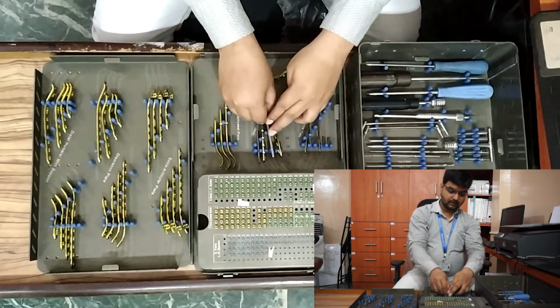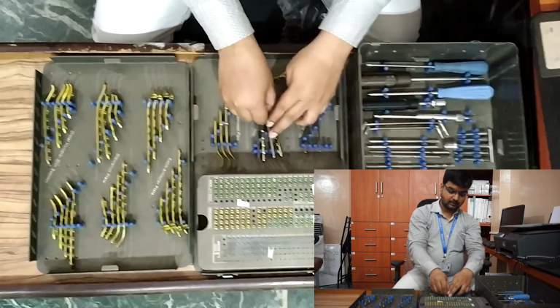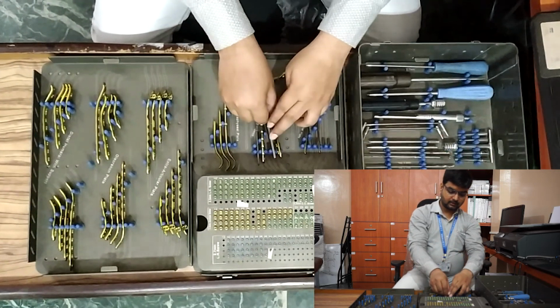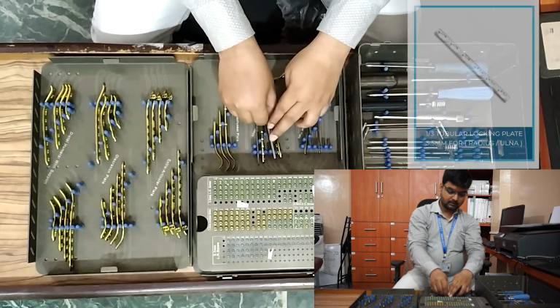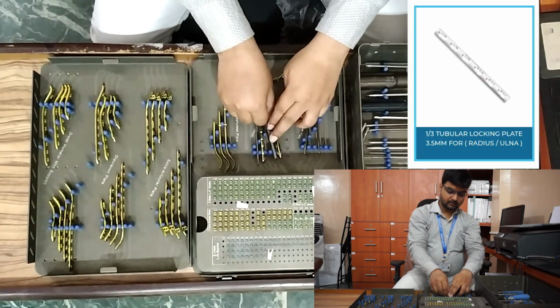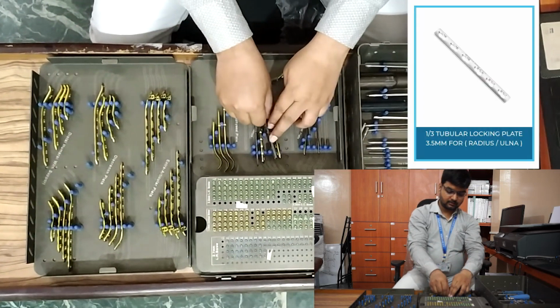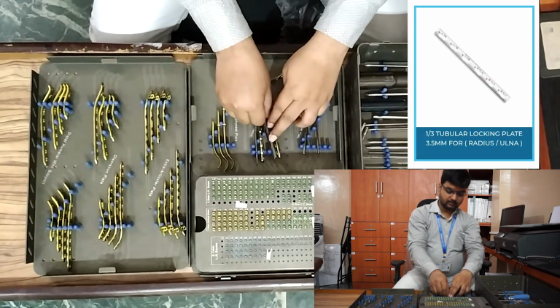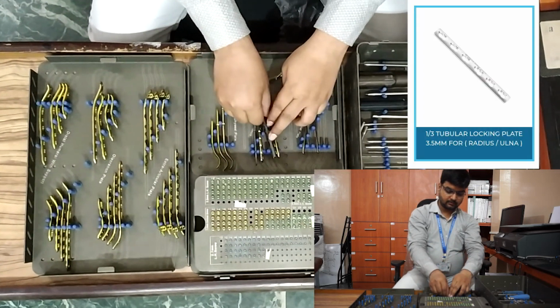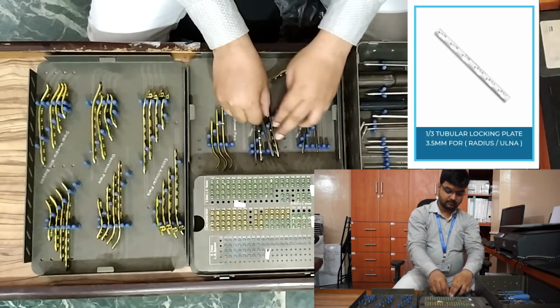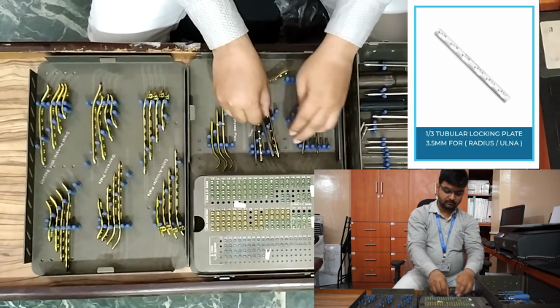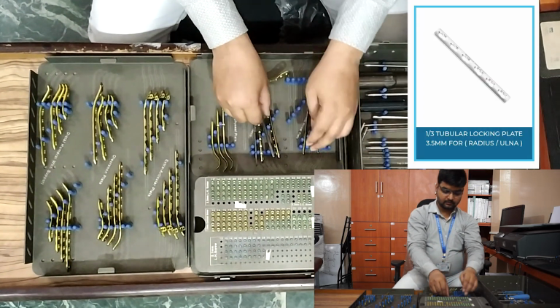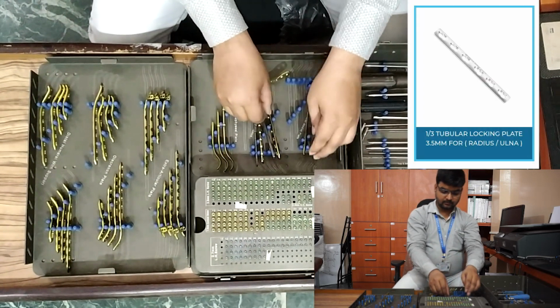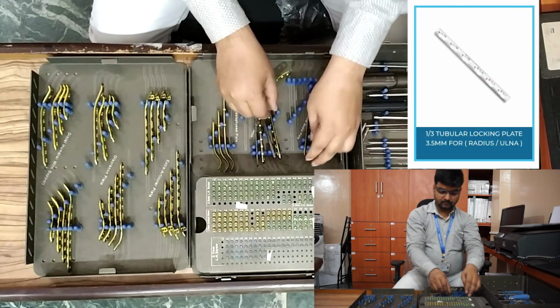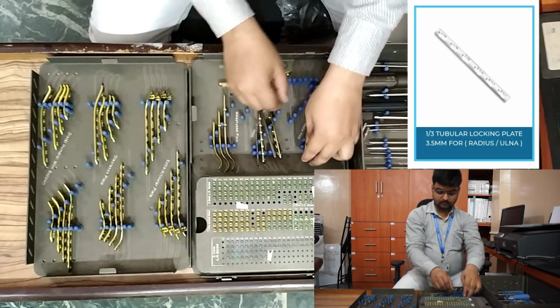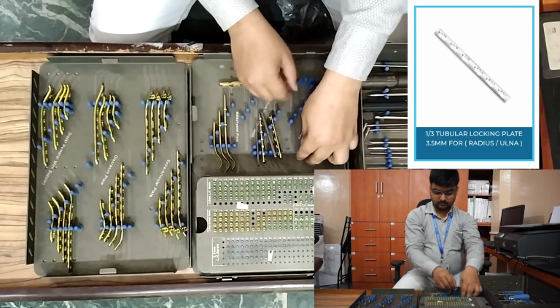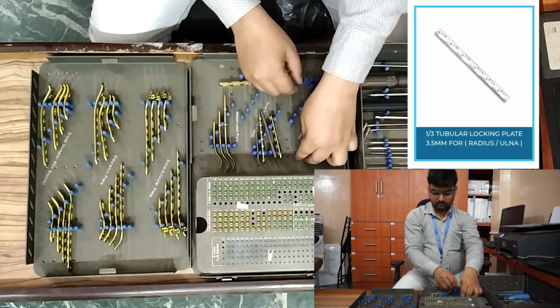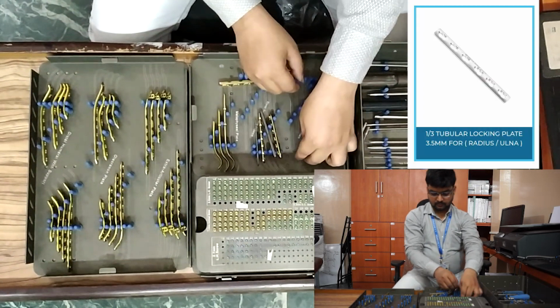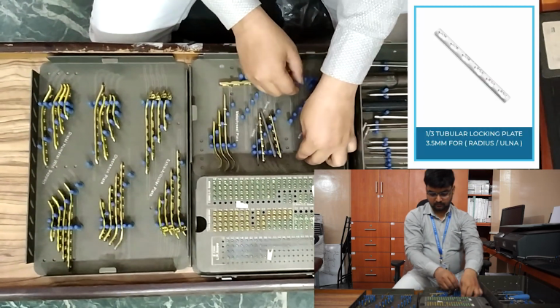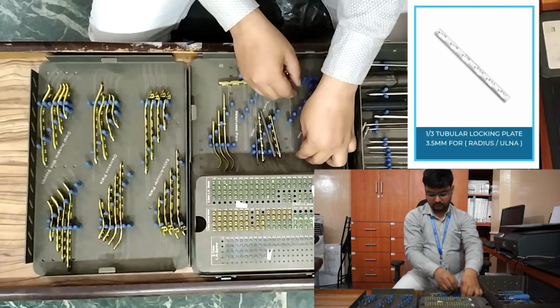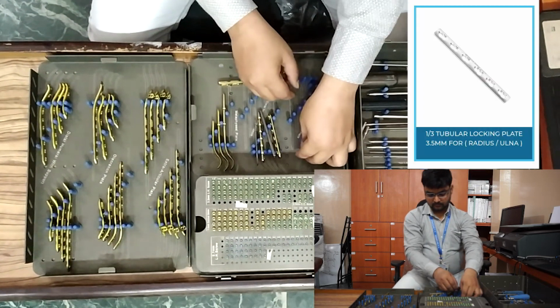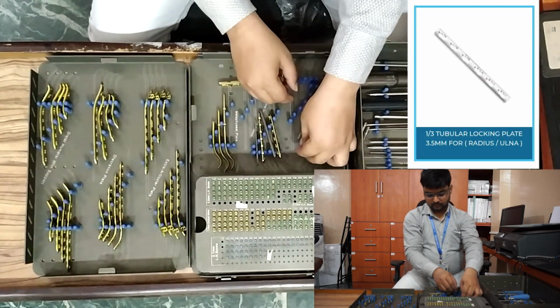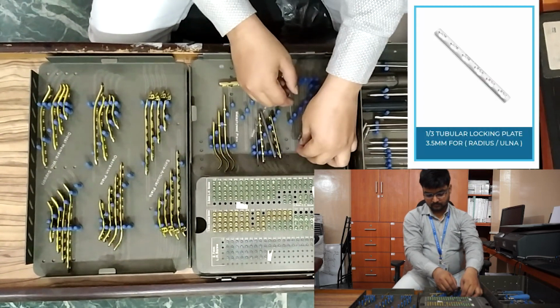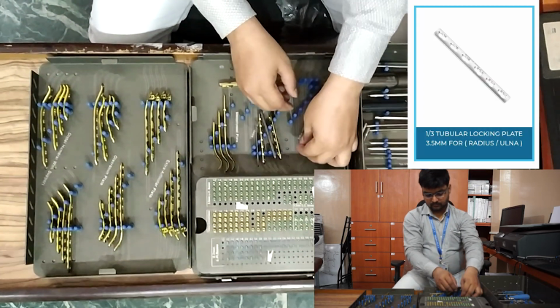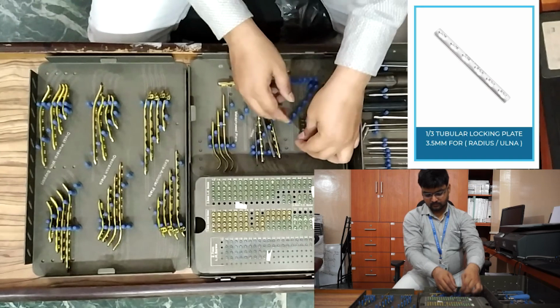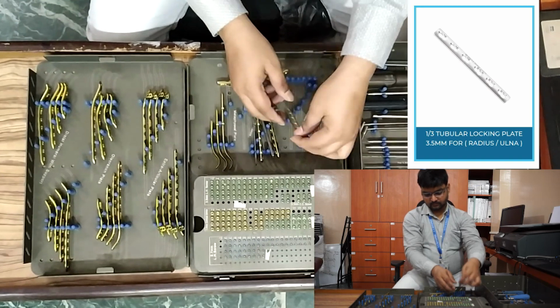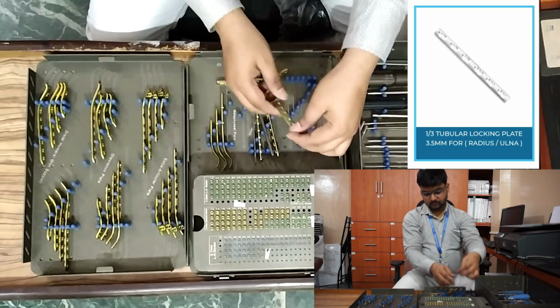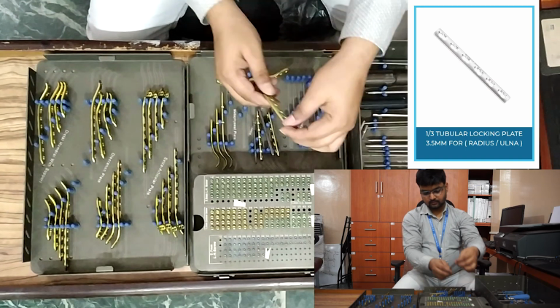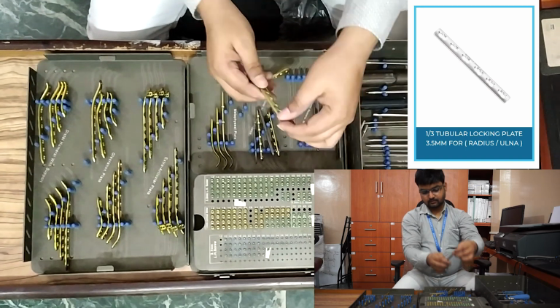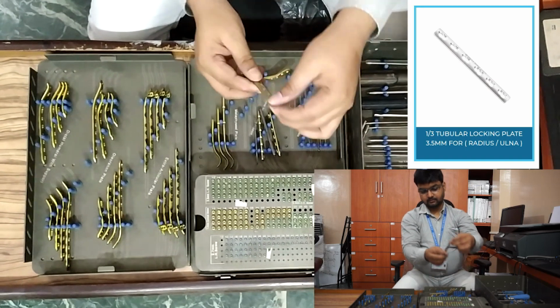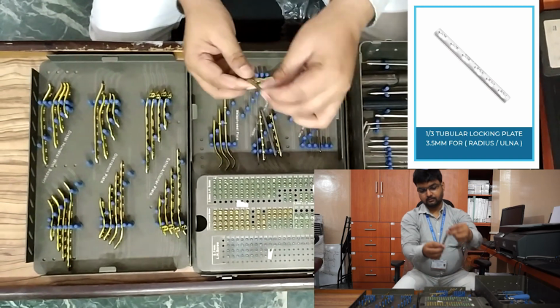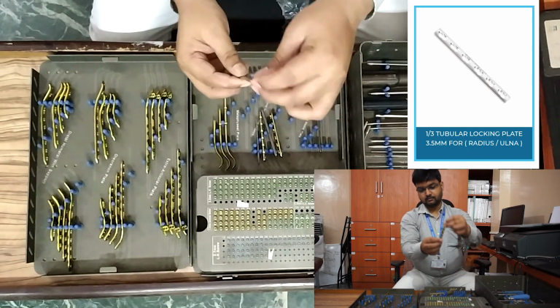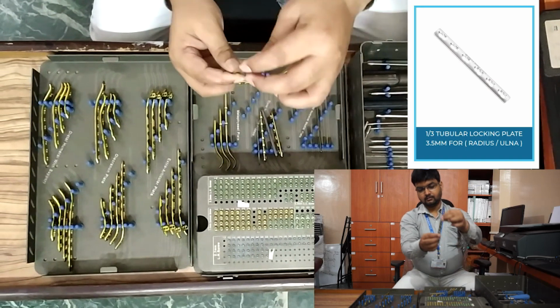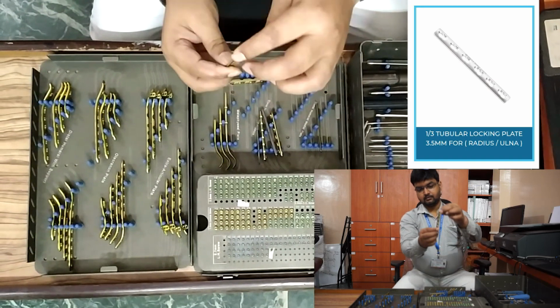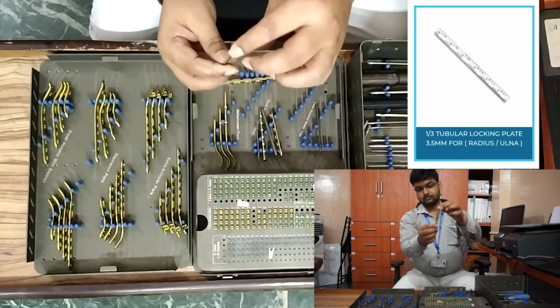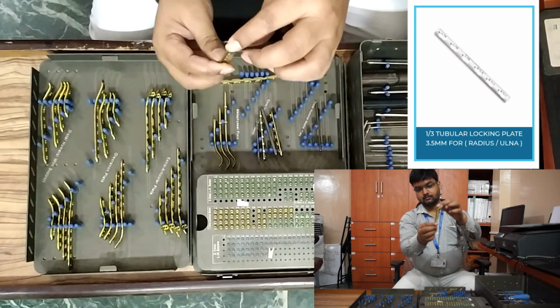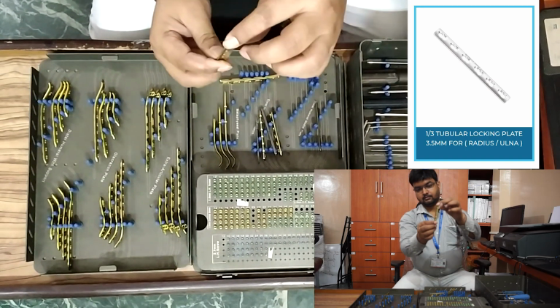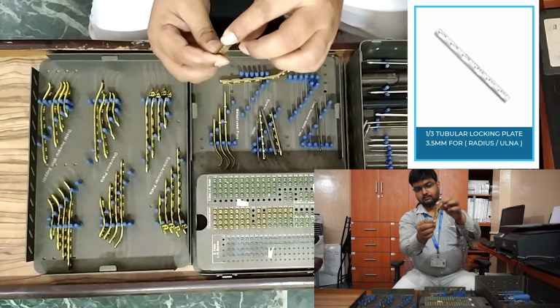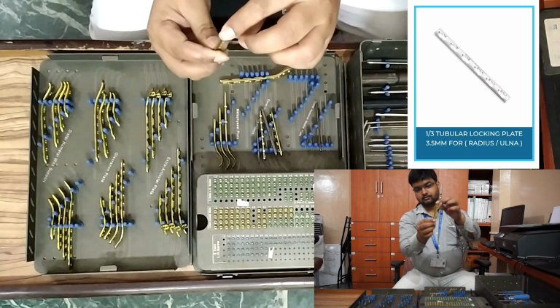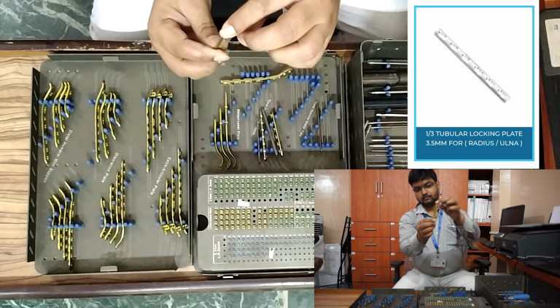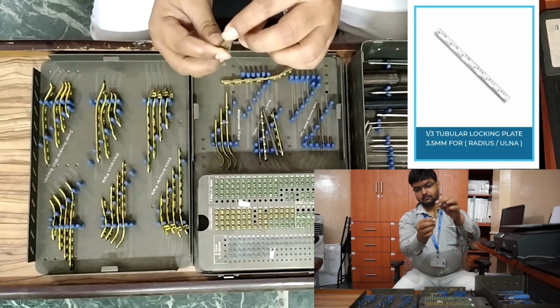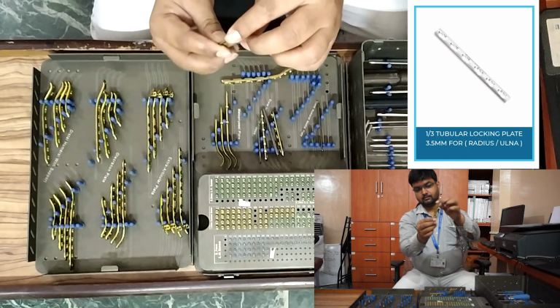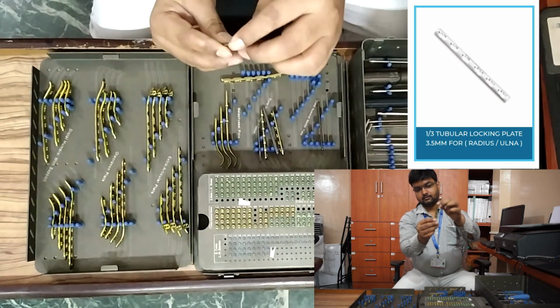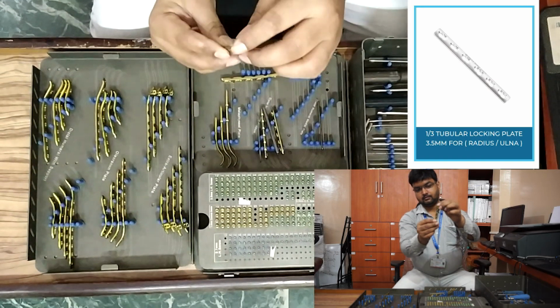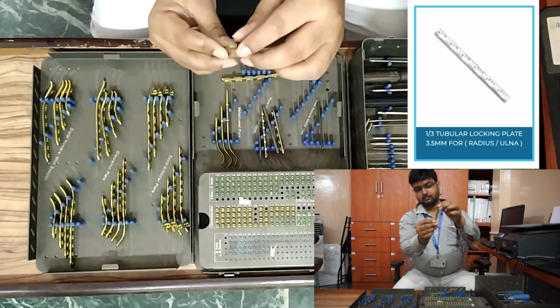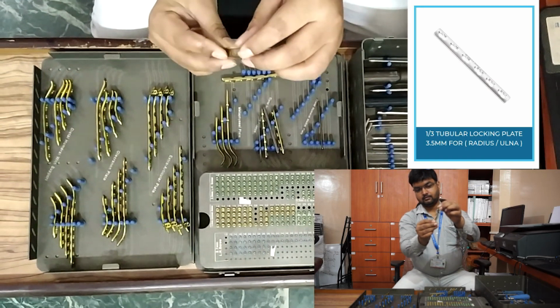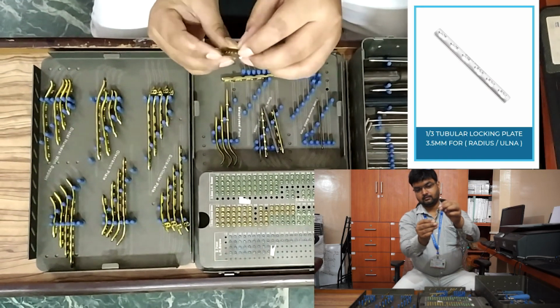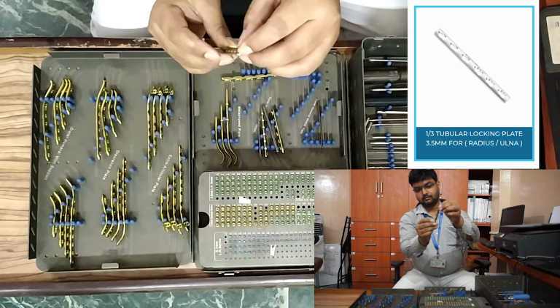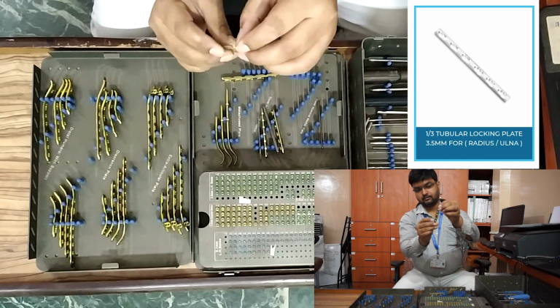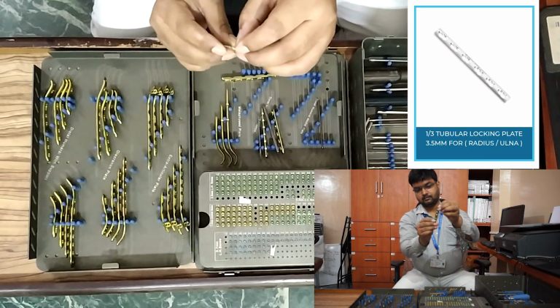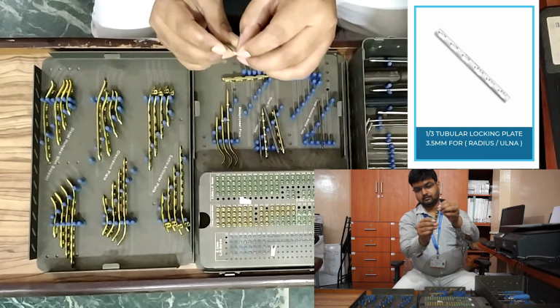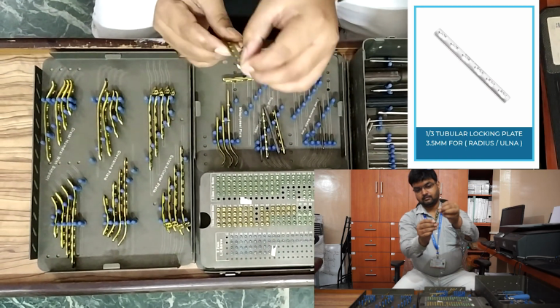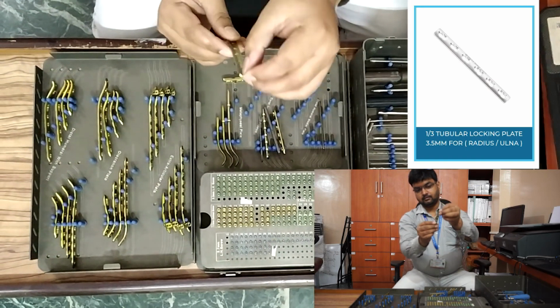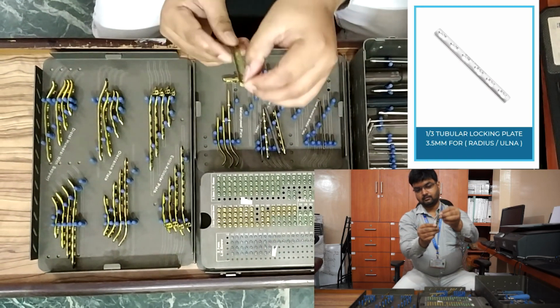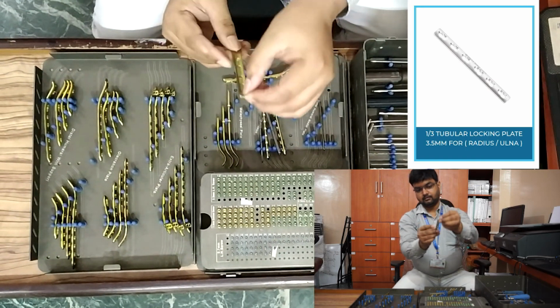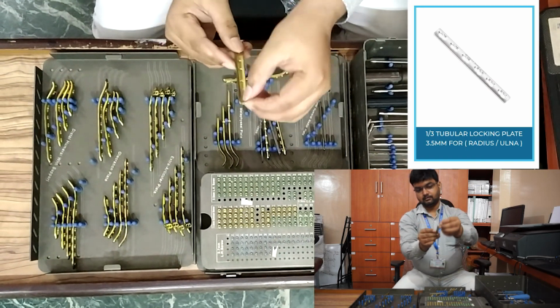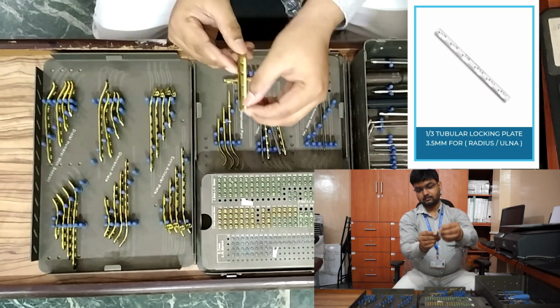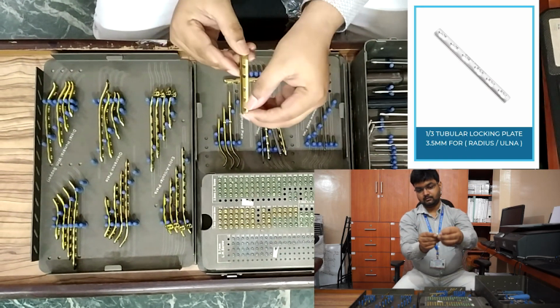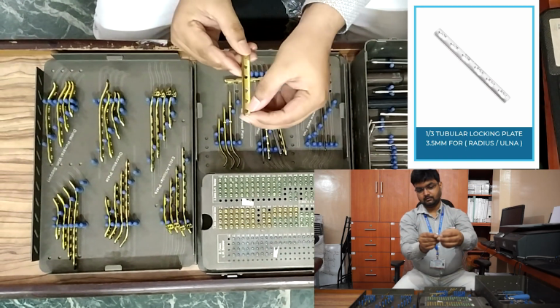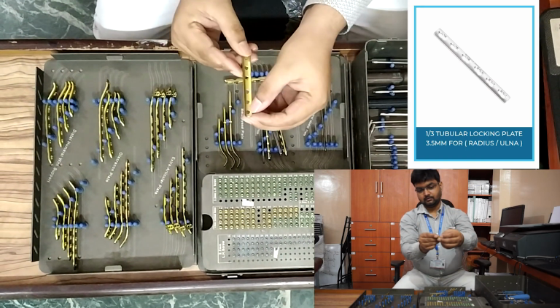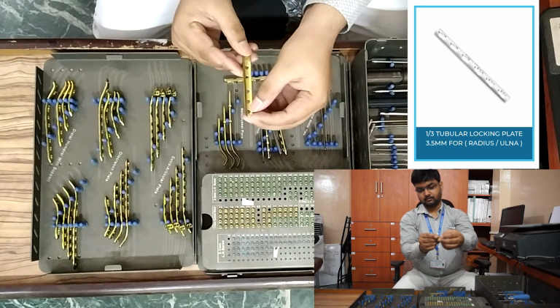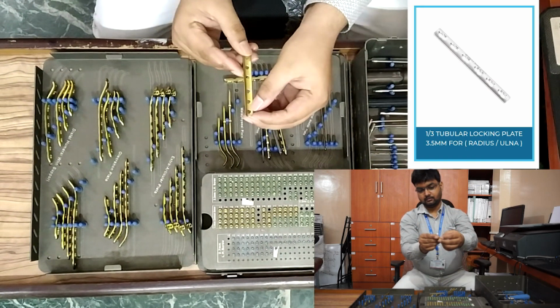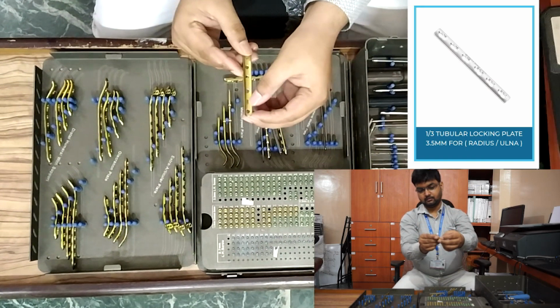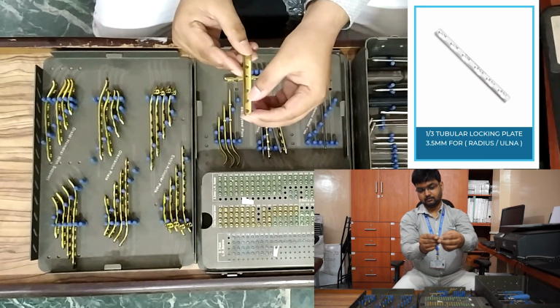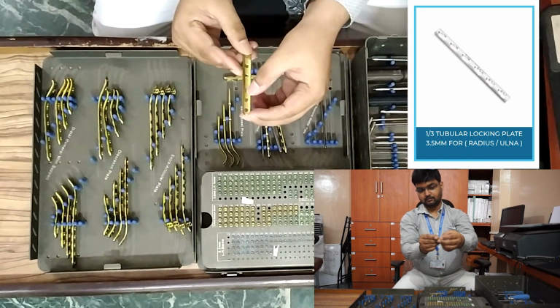One-third tubular non-locking plate: five-hole, six-hole, seven-hole, eight-hole, nine-hole, and ten-hole.